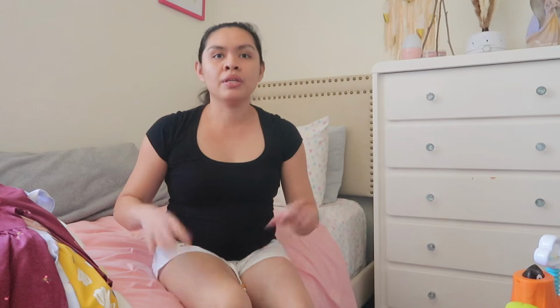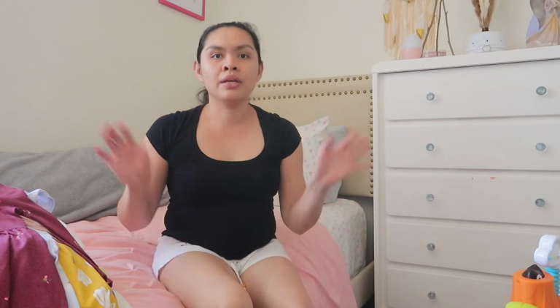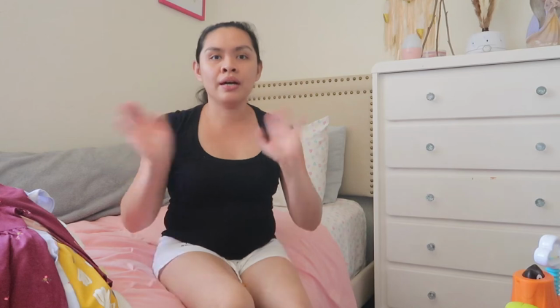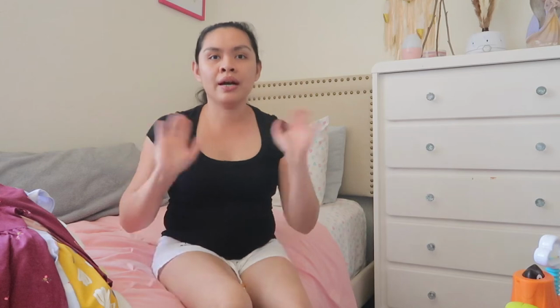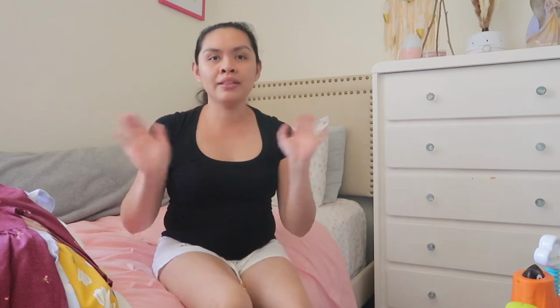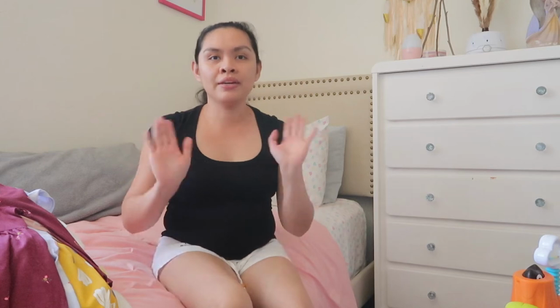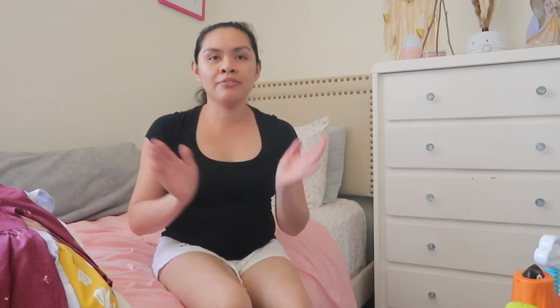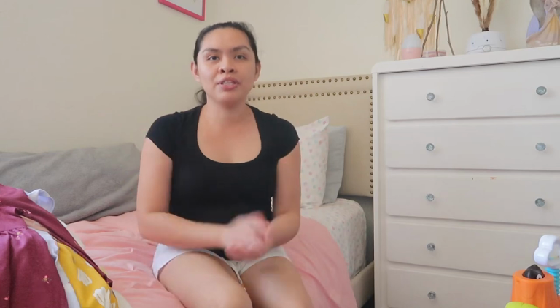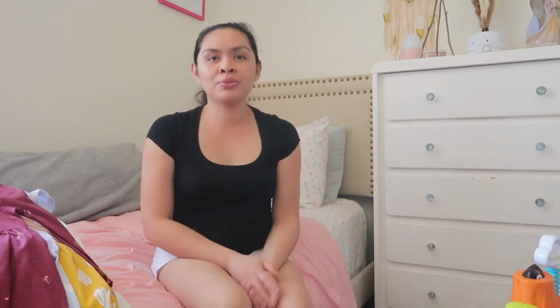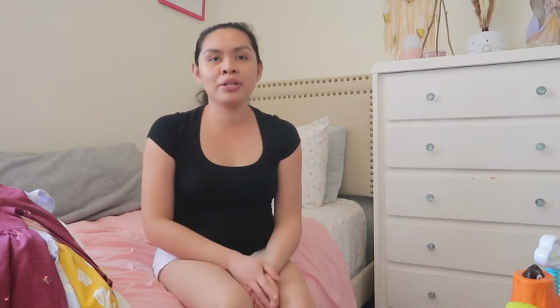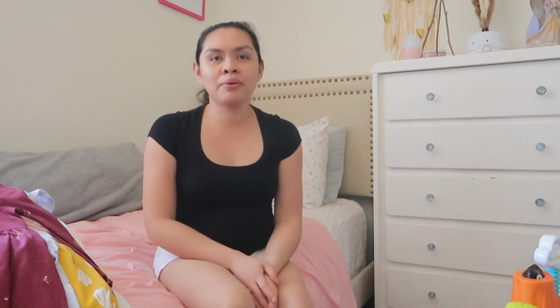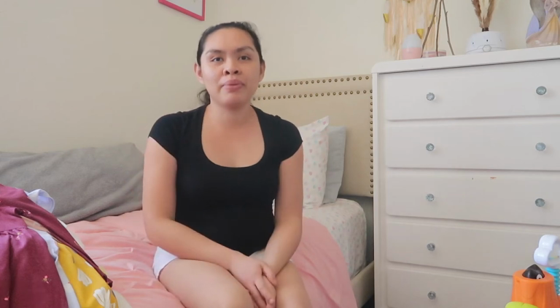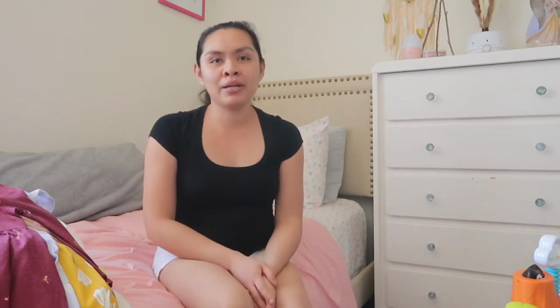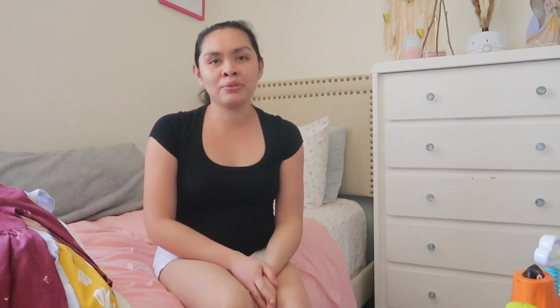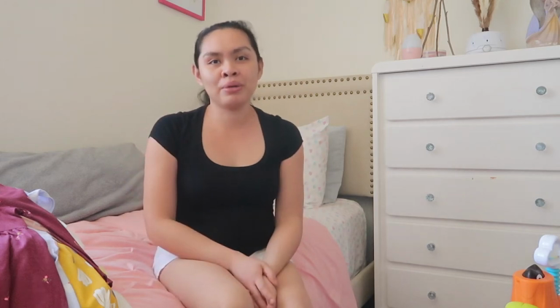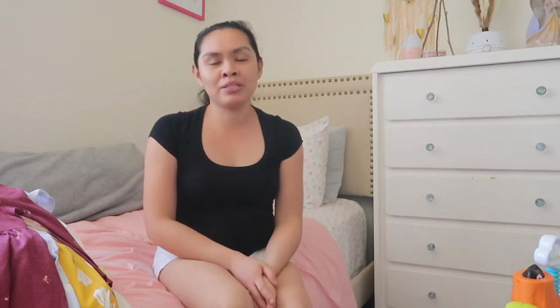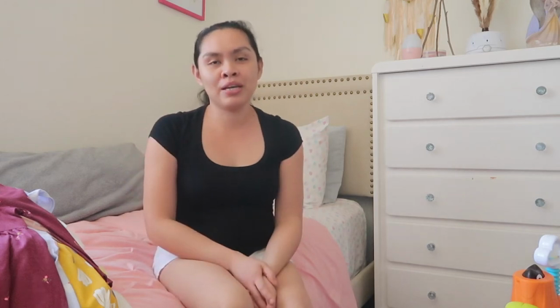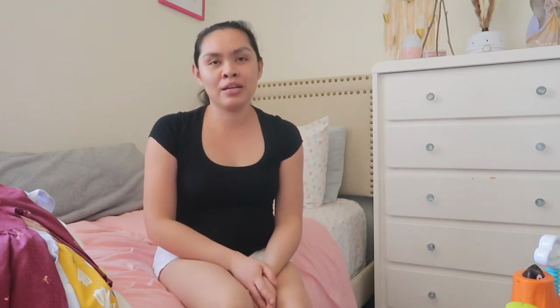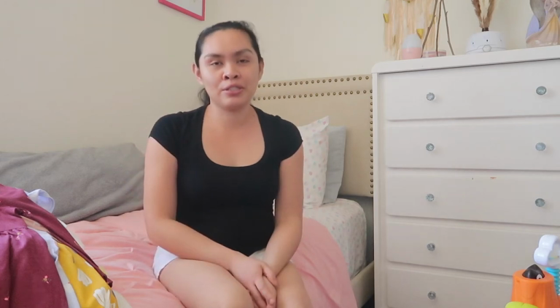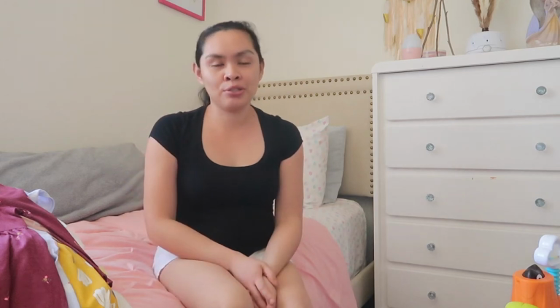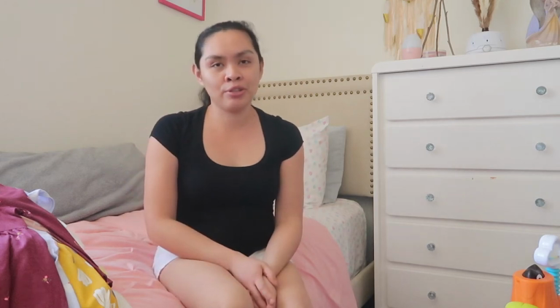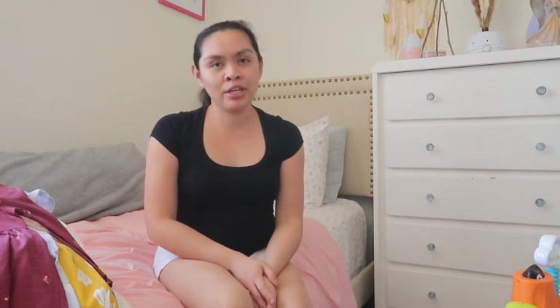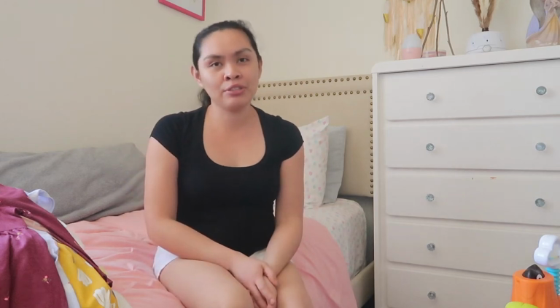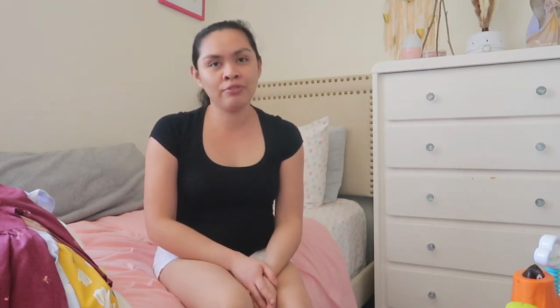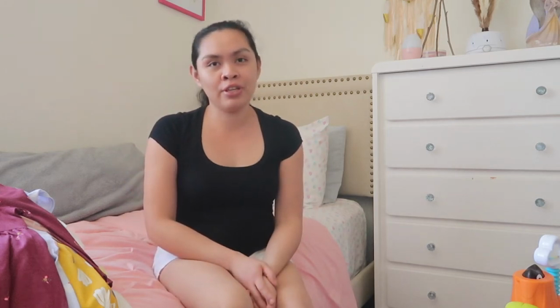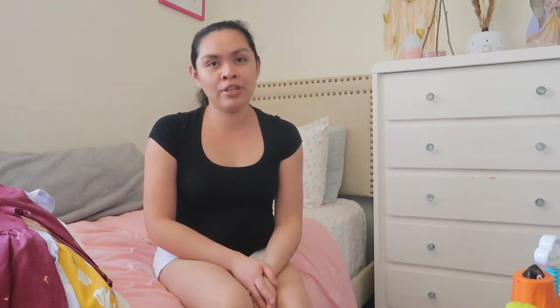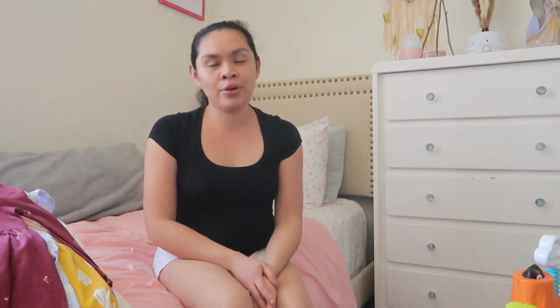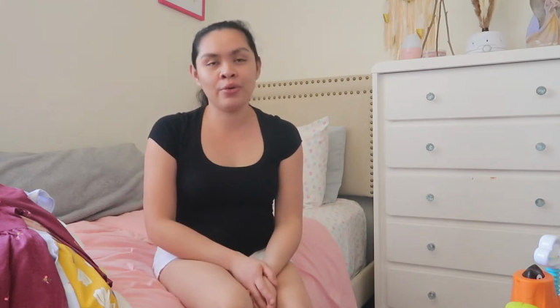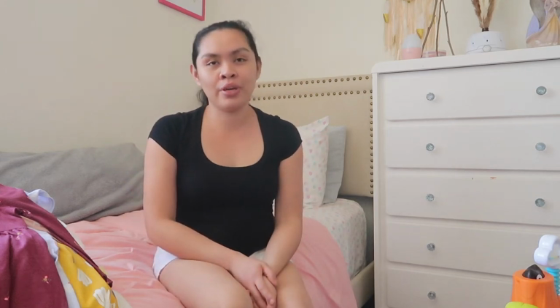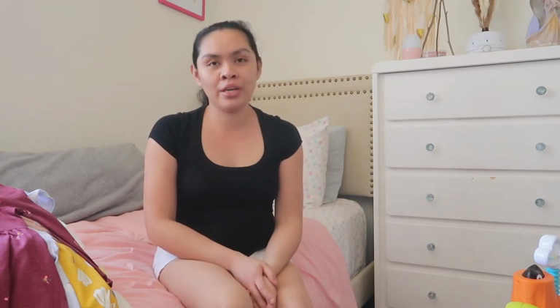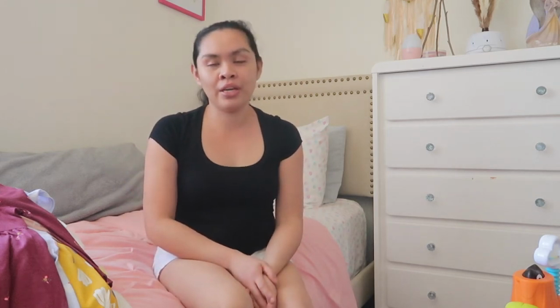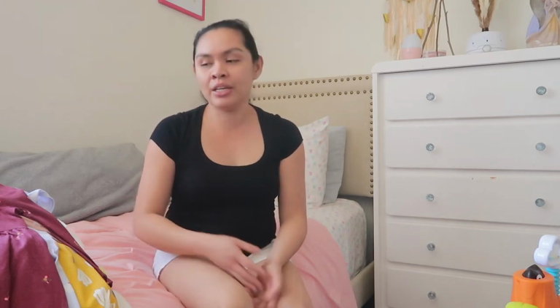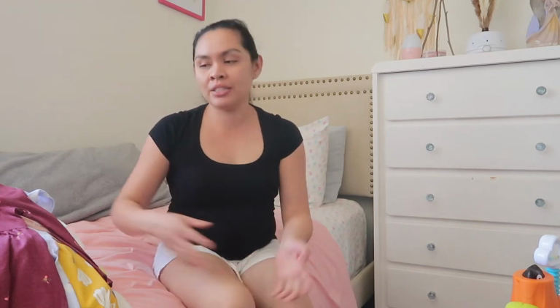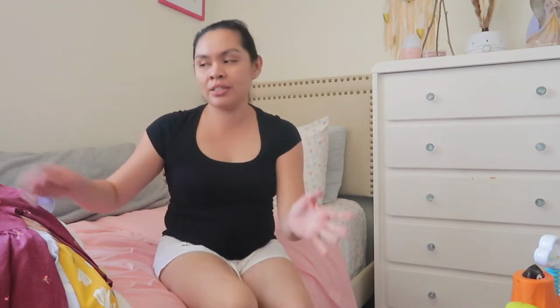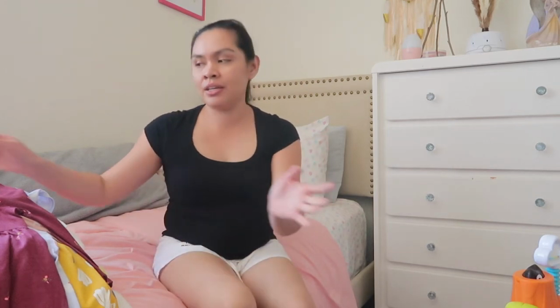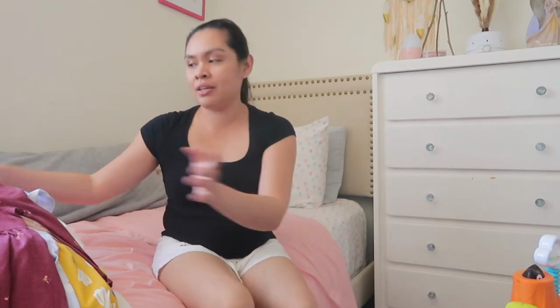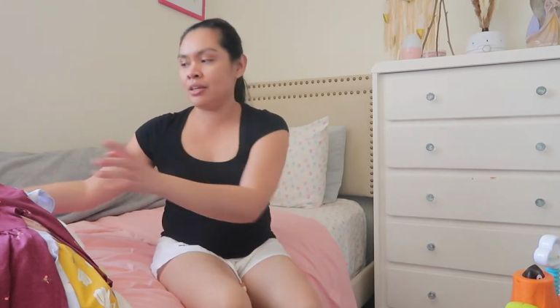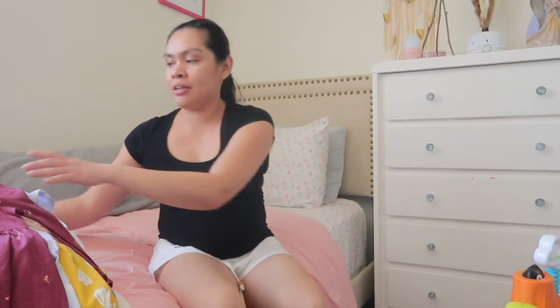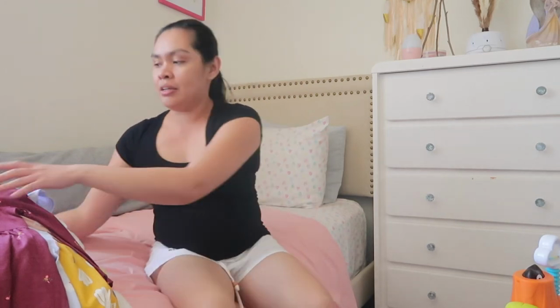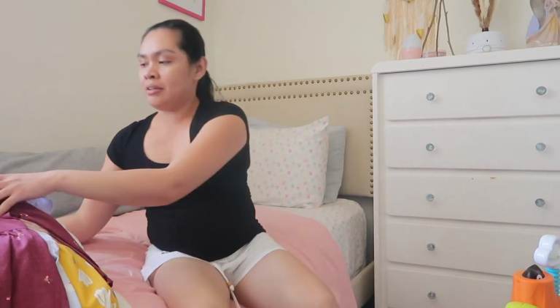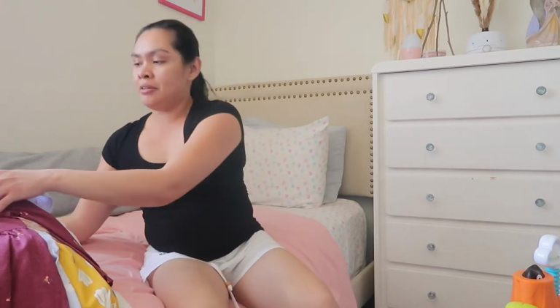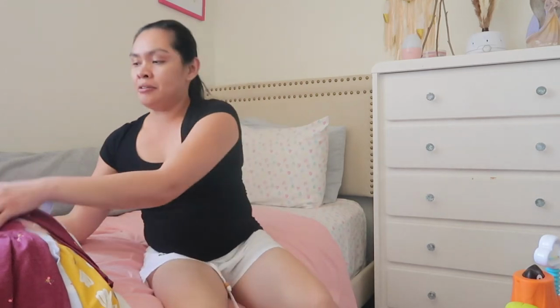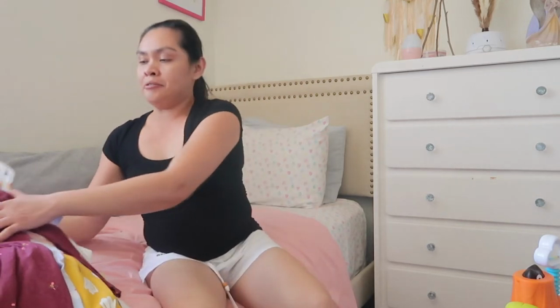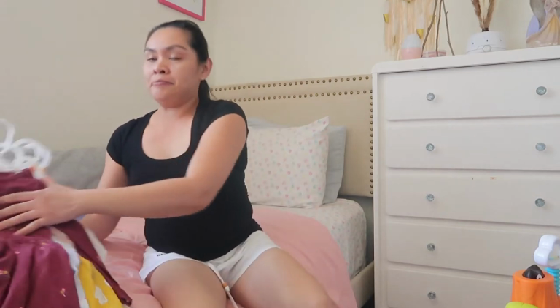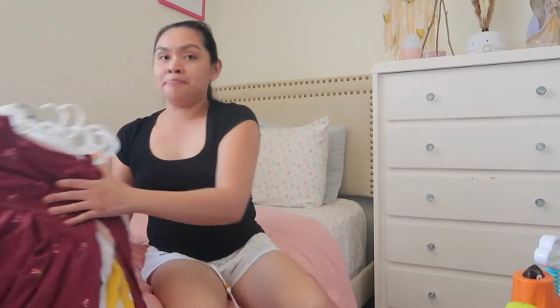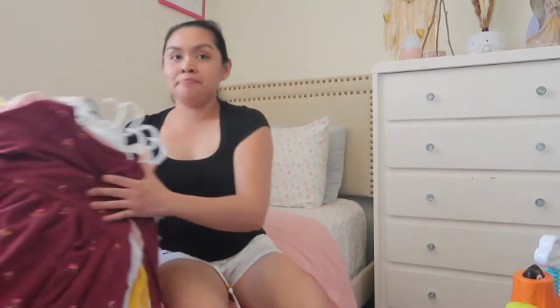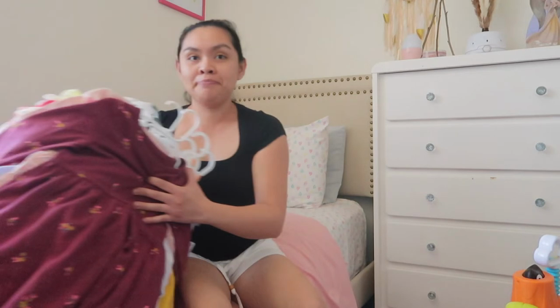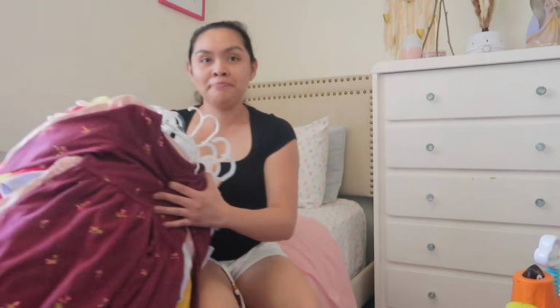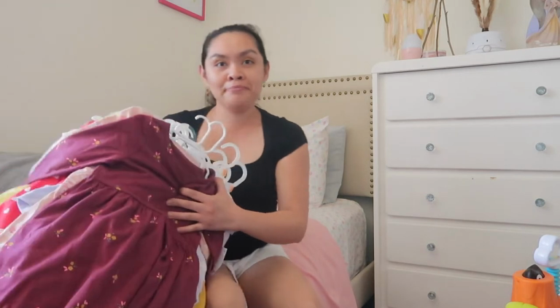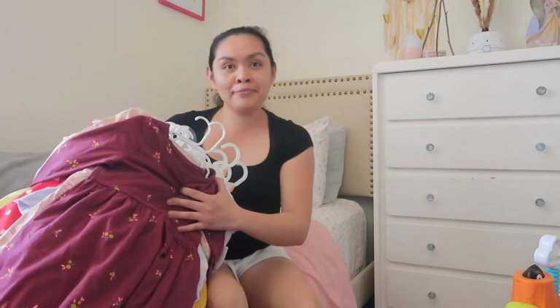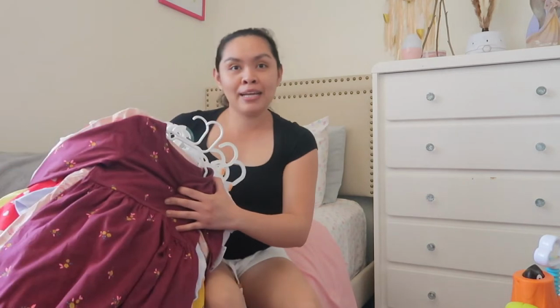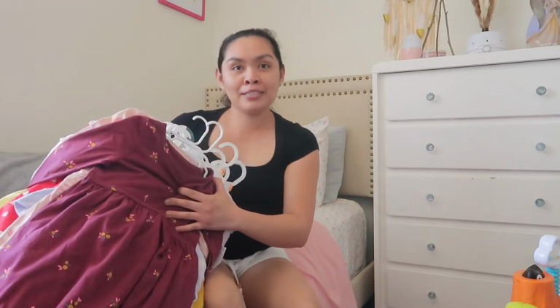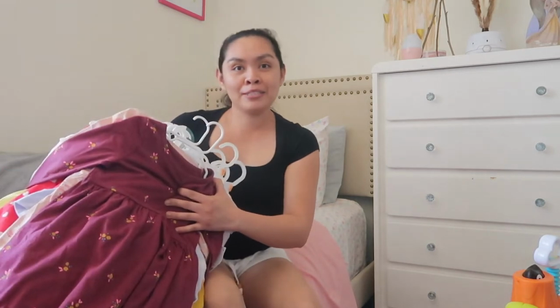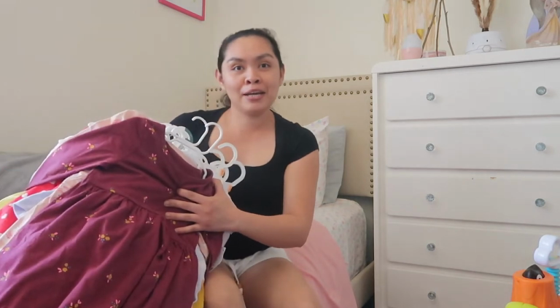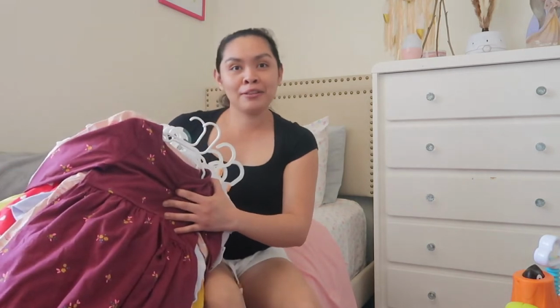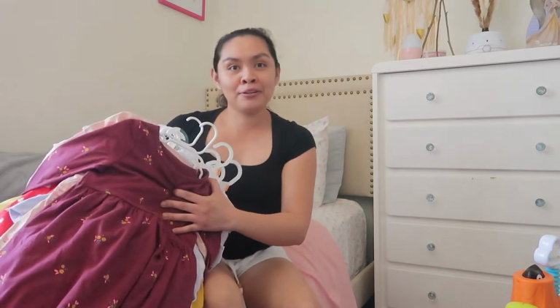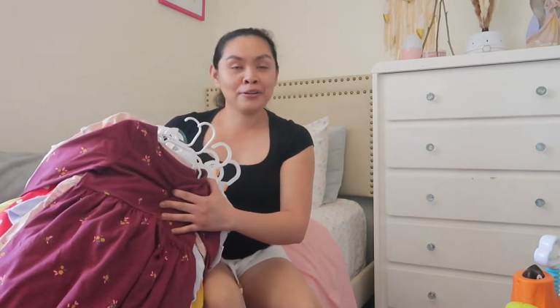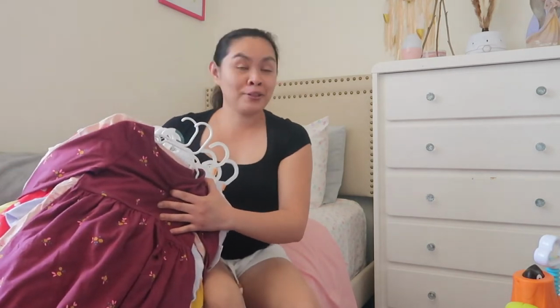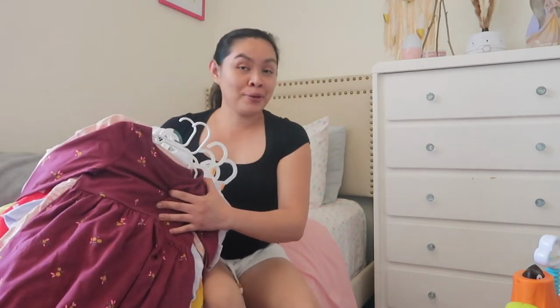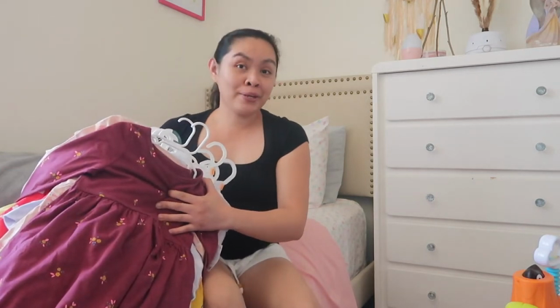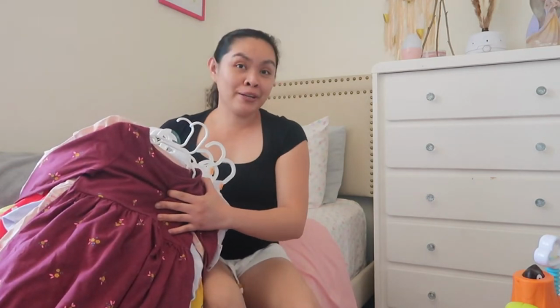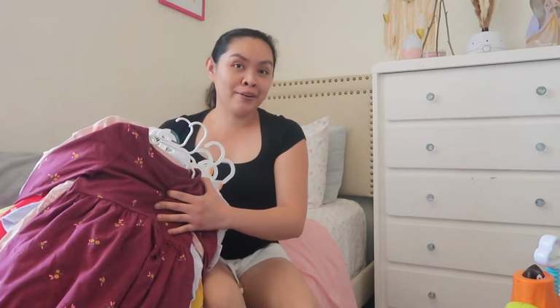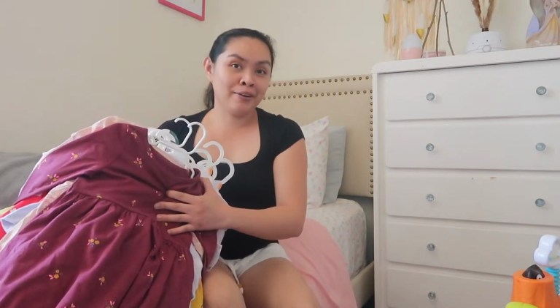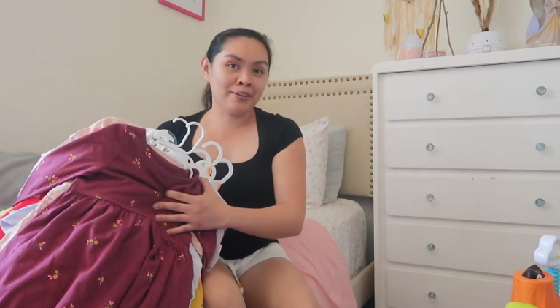Hi lovies, welcome back to my channel. So today's video is a toddler clothing haul.